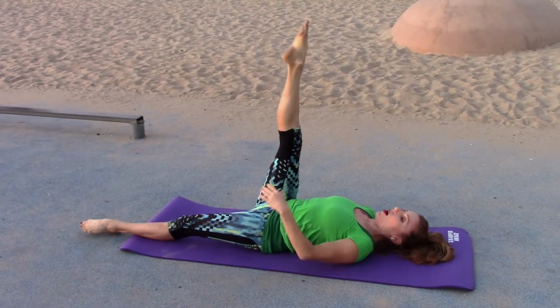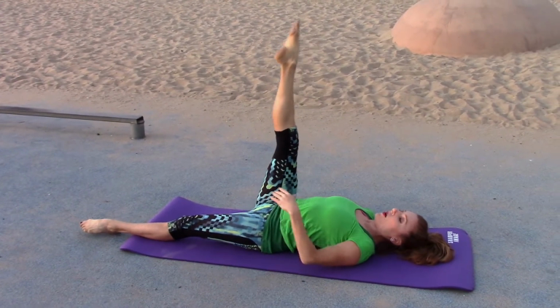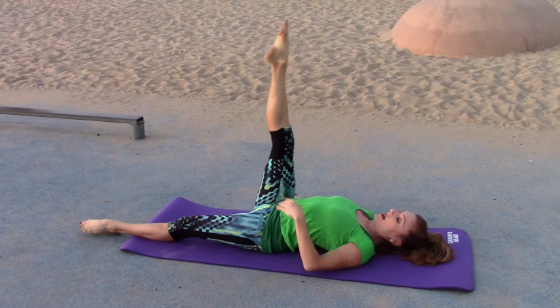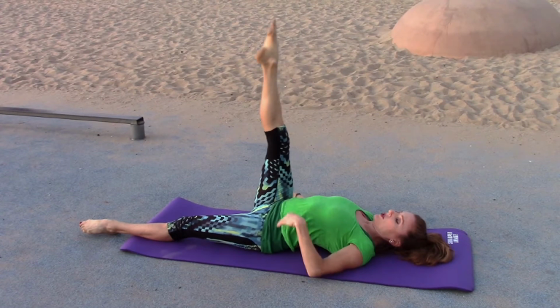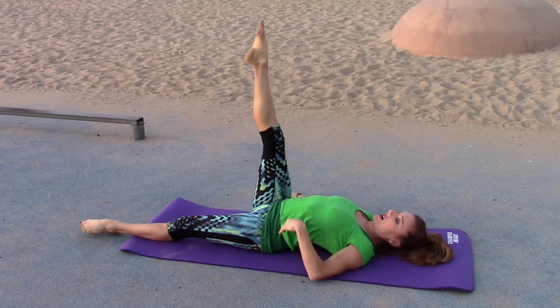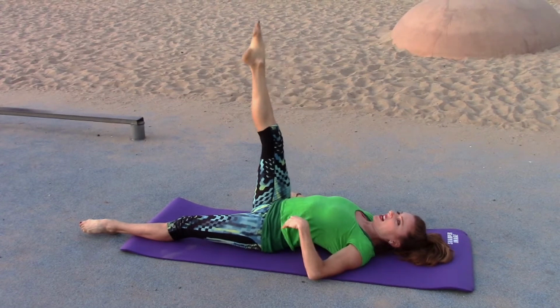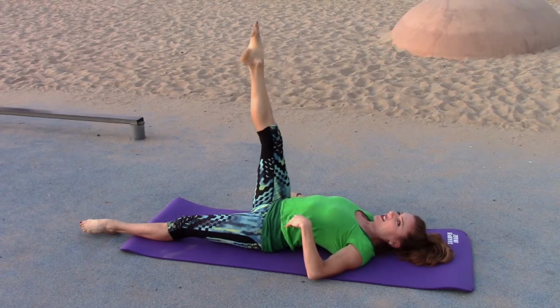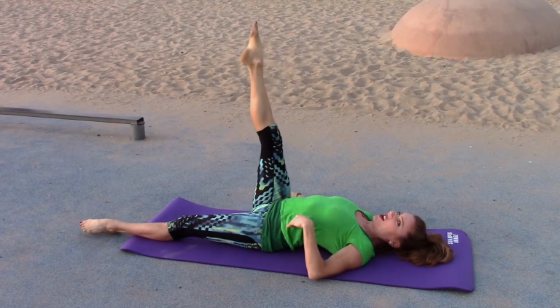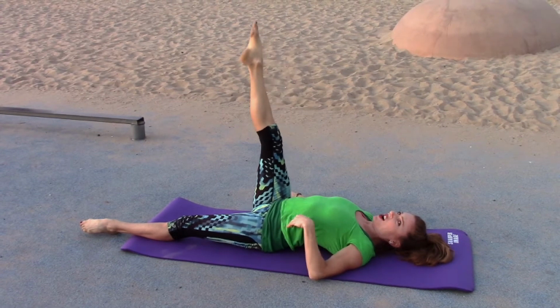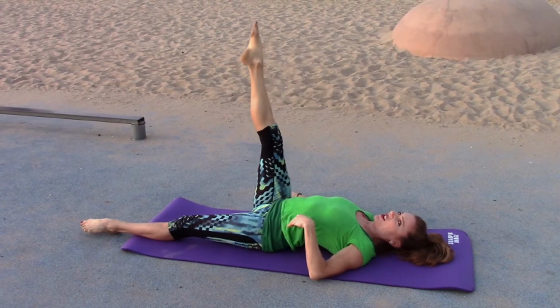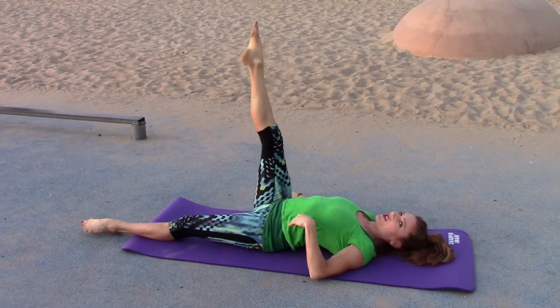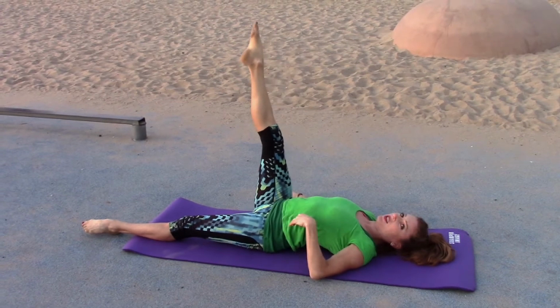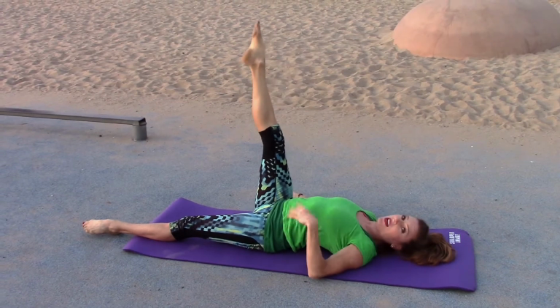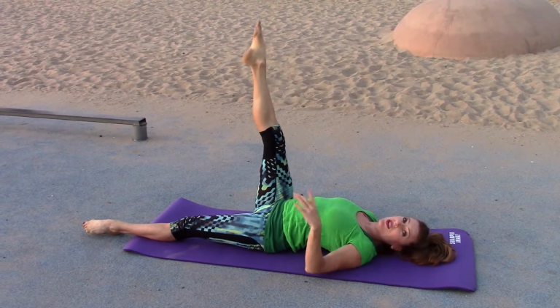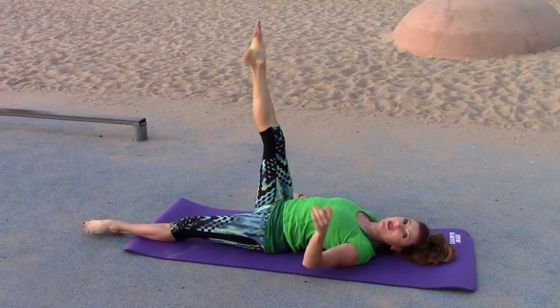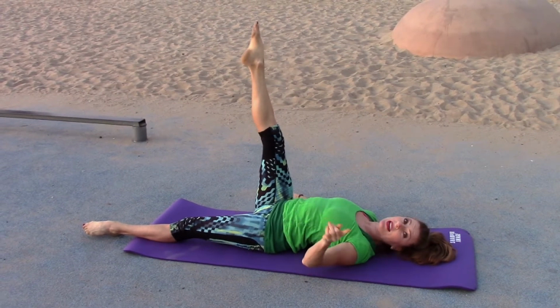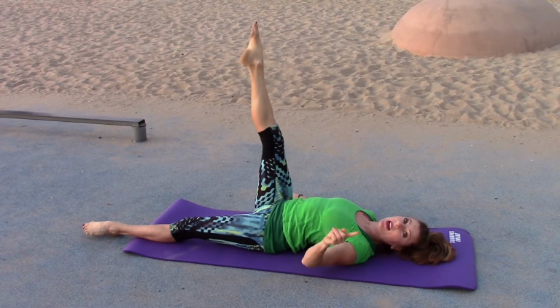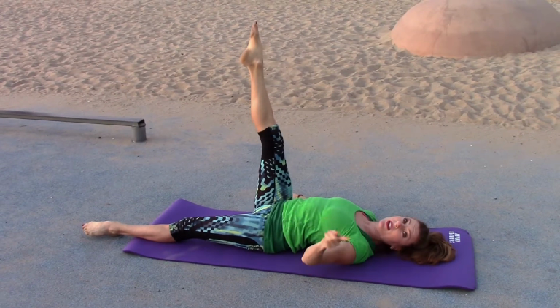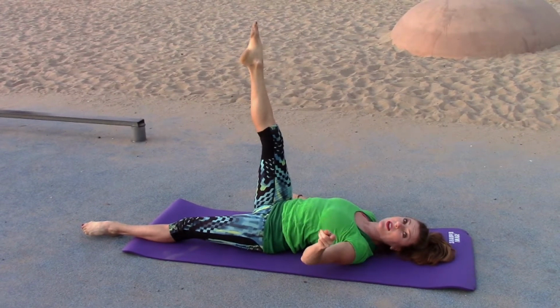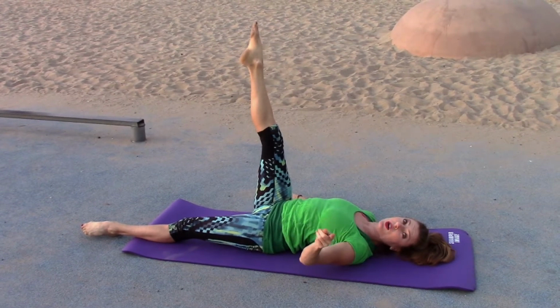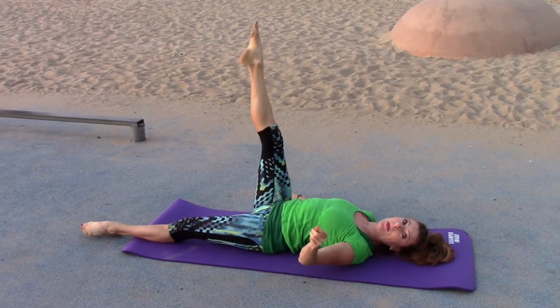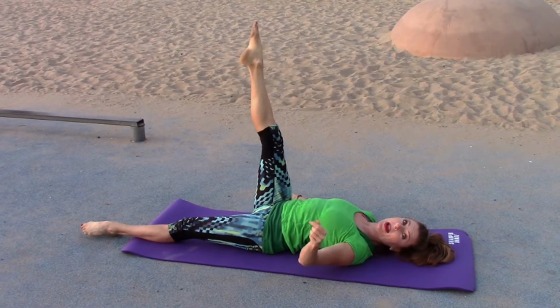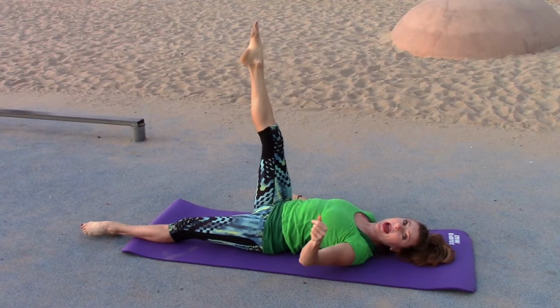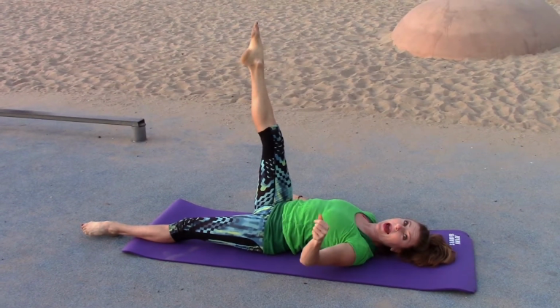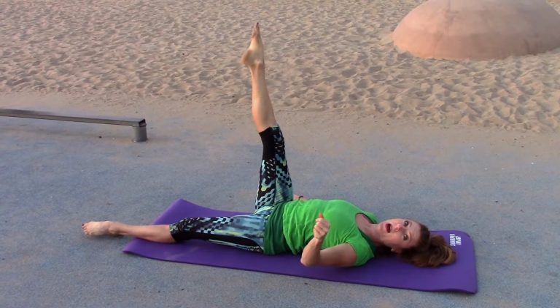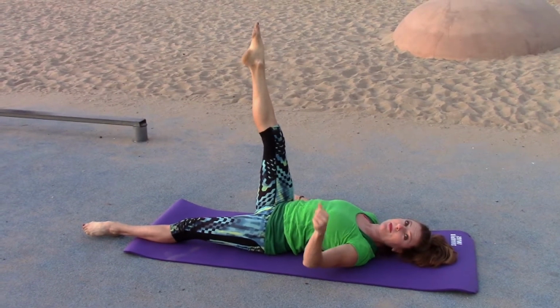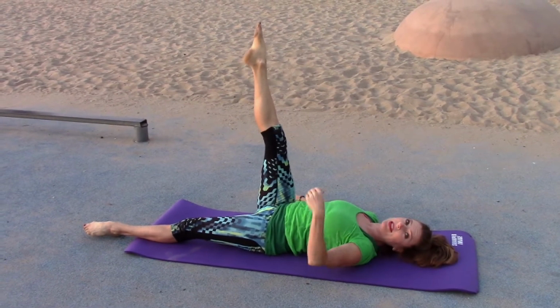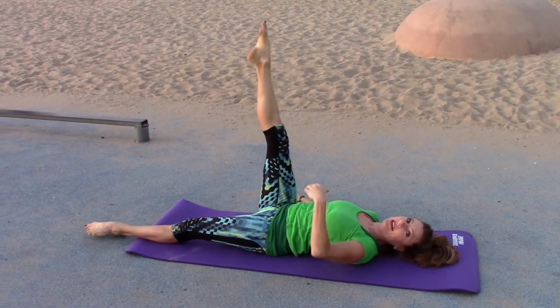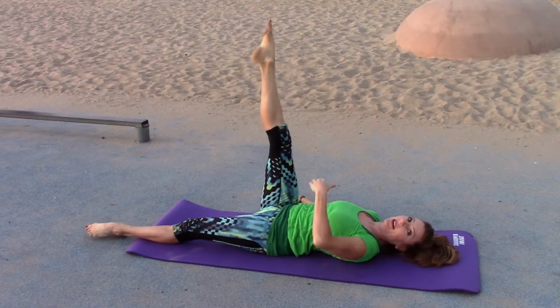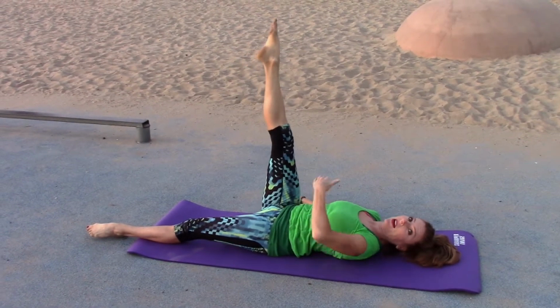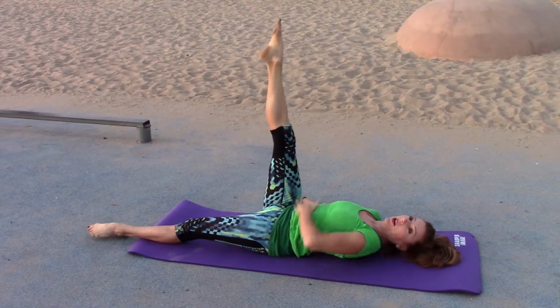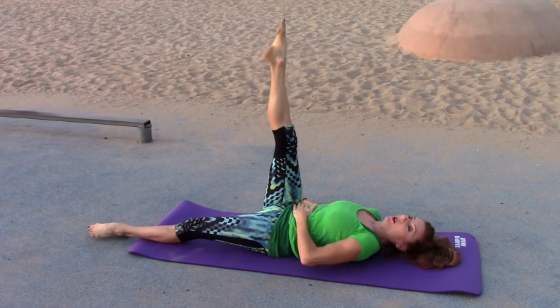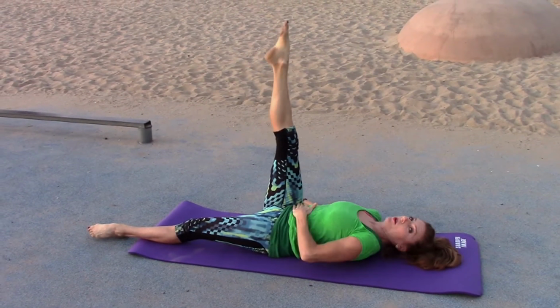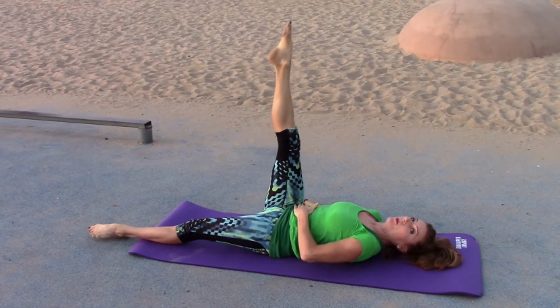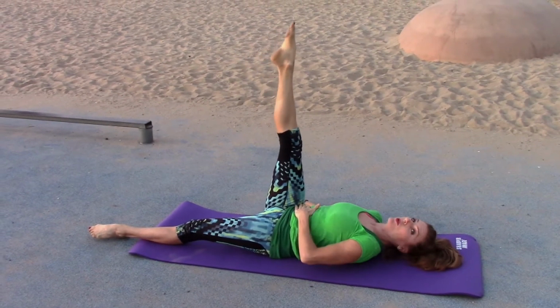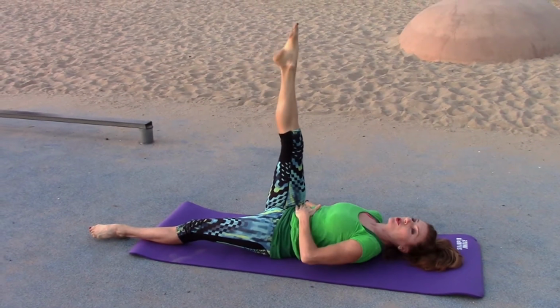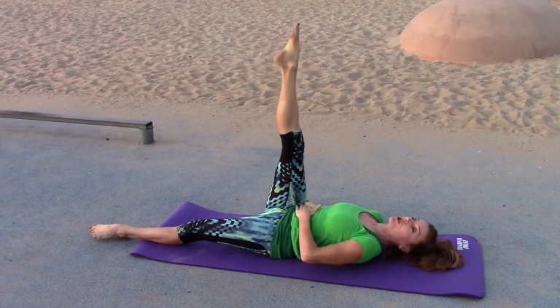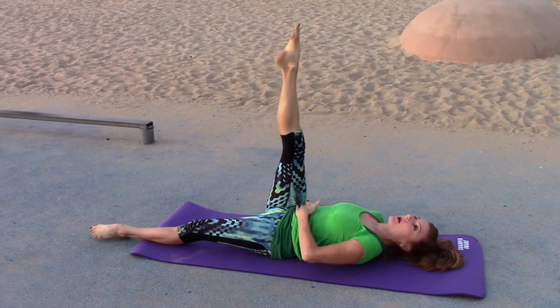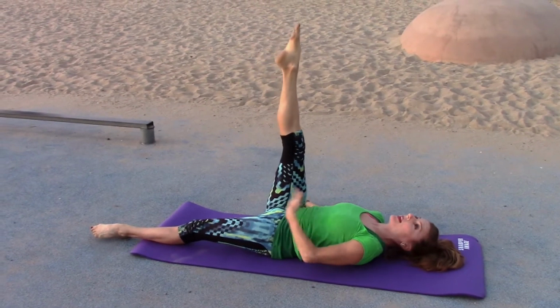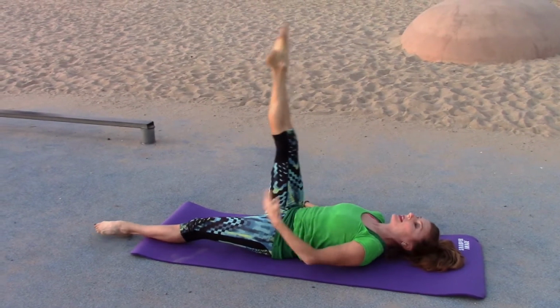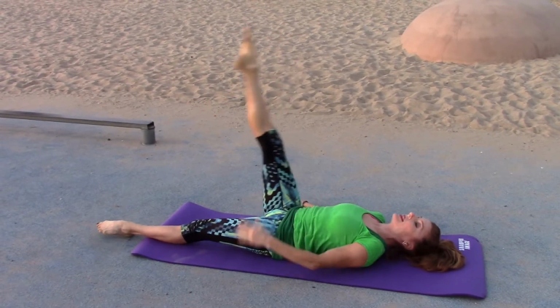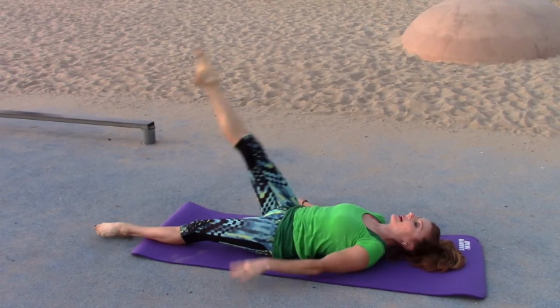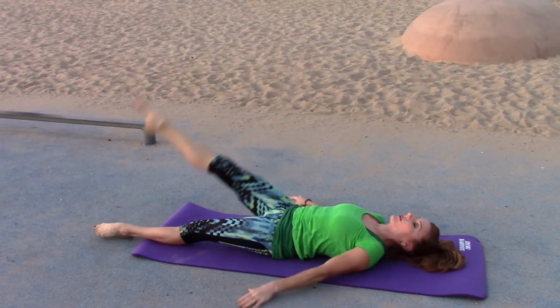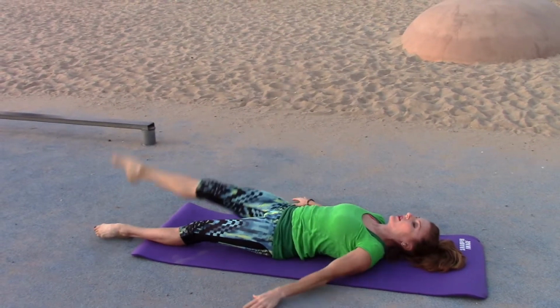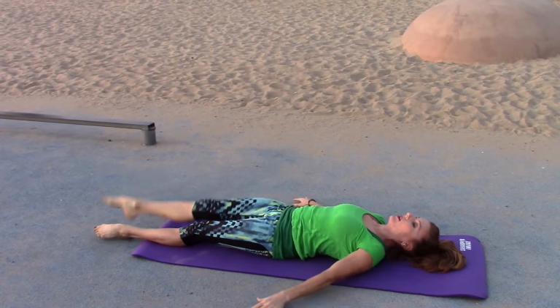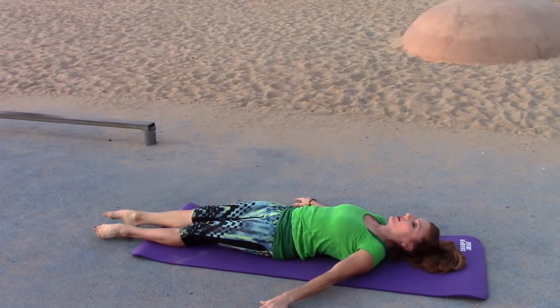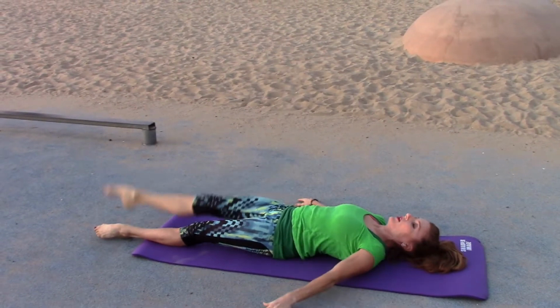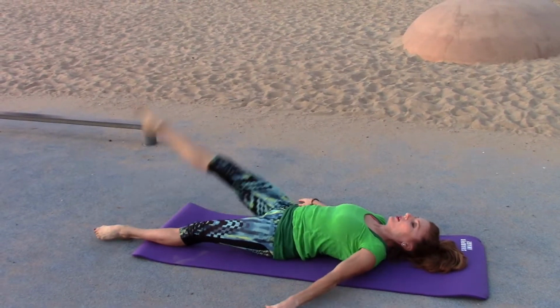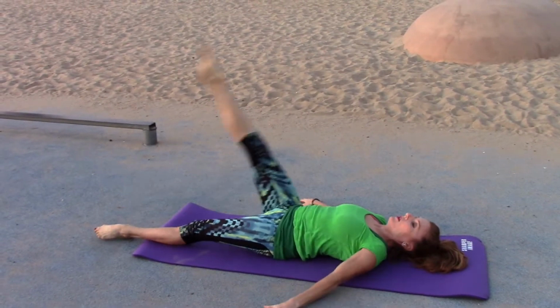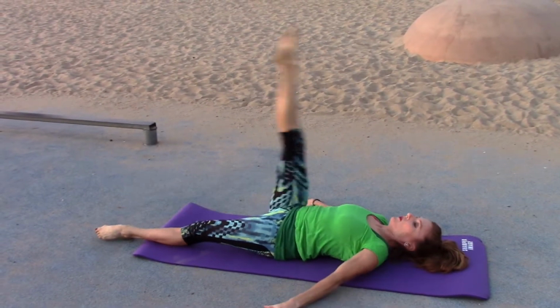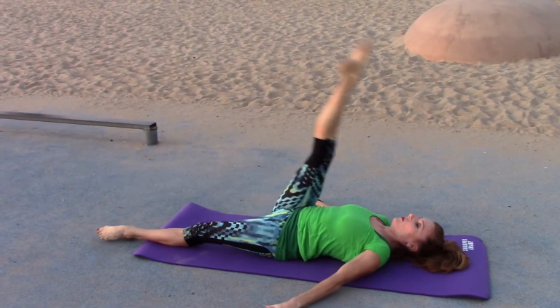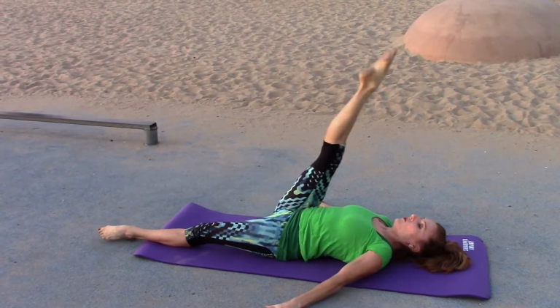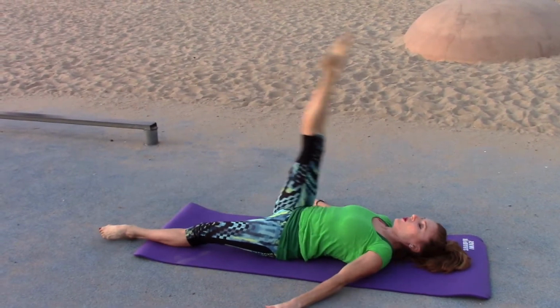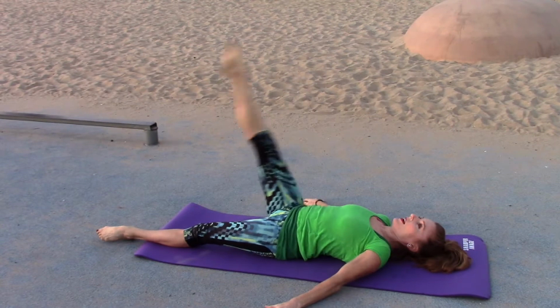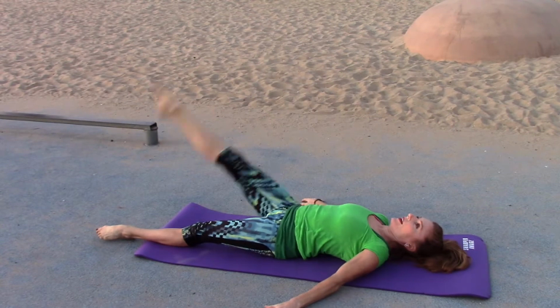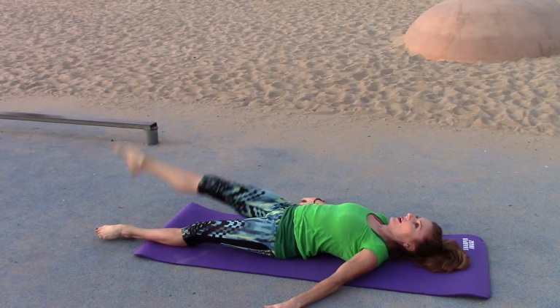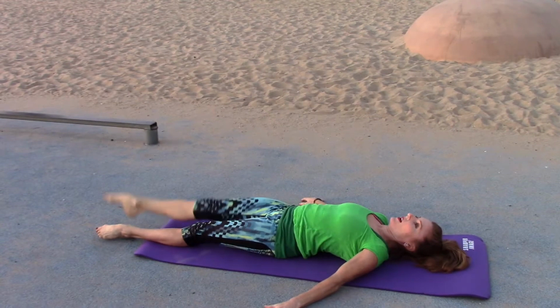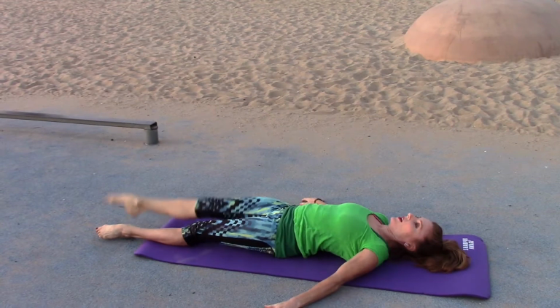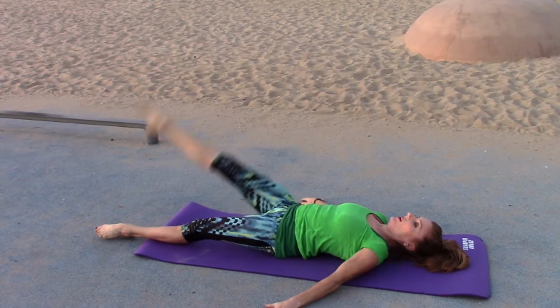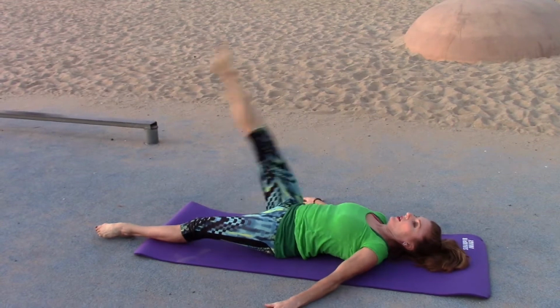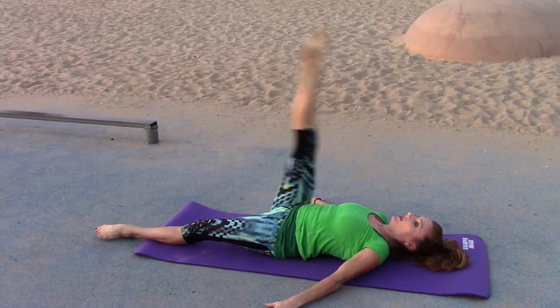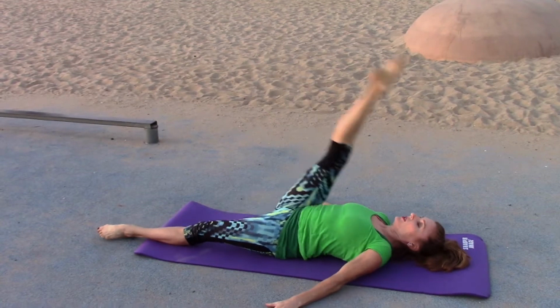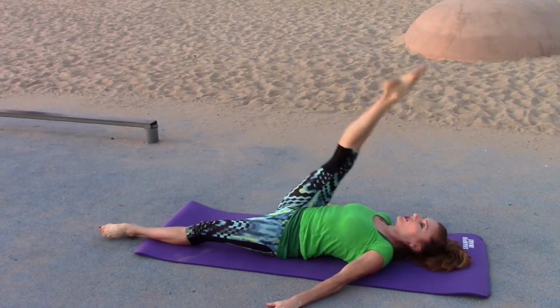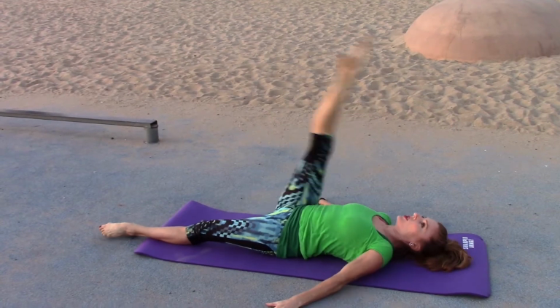Try not to arch — then you can get a little bit of abs in. Push your belly down. One, two...